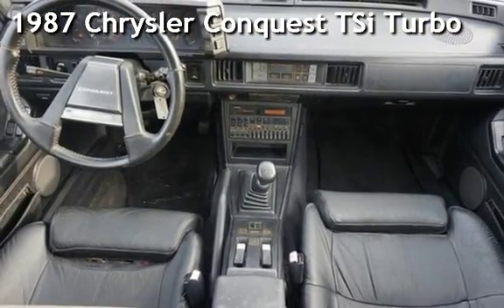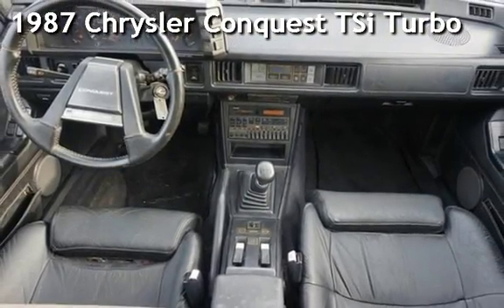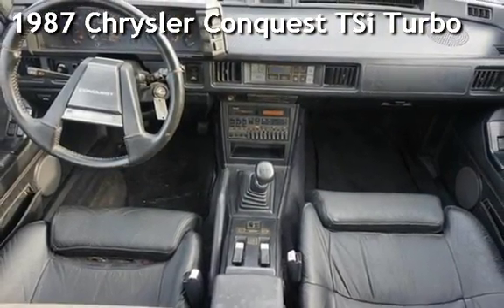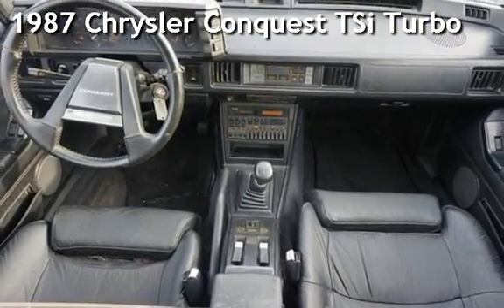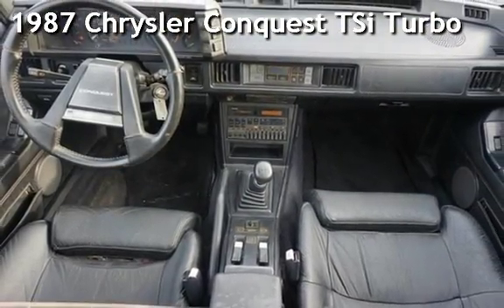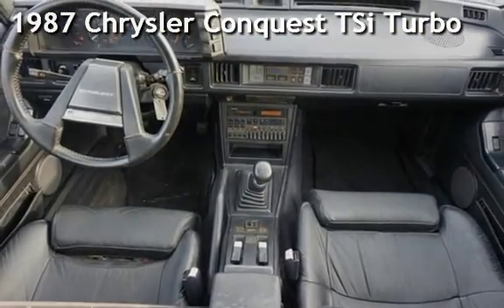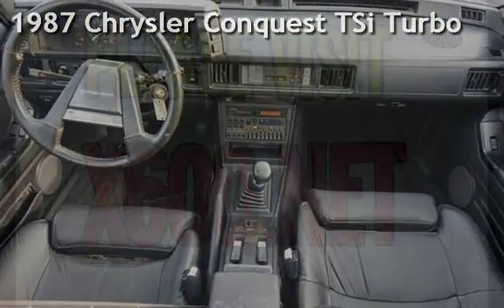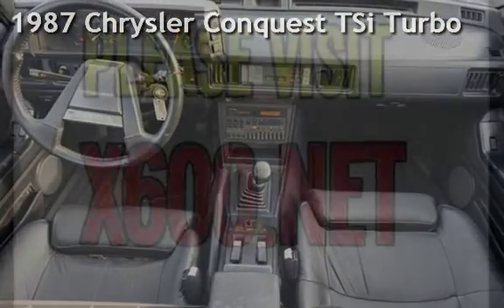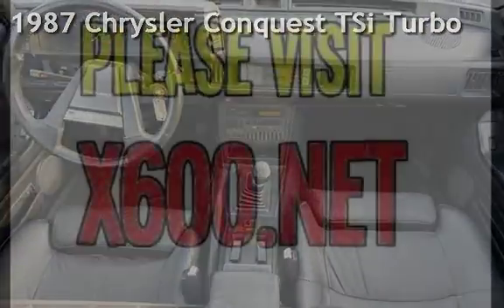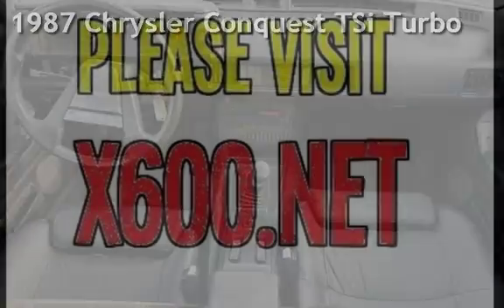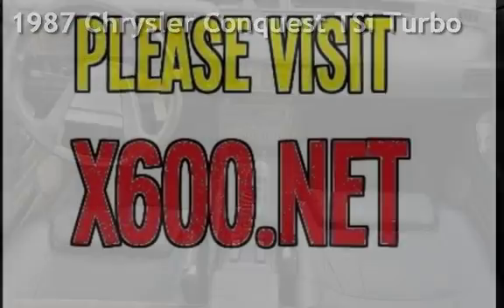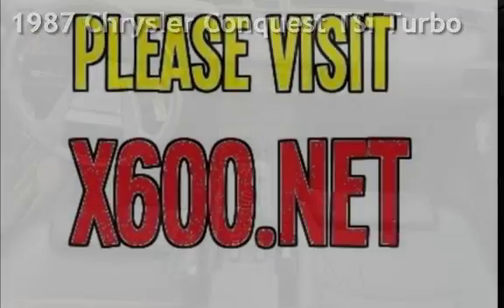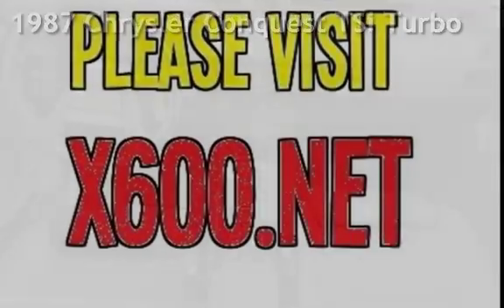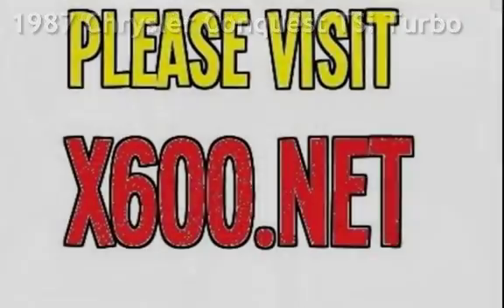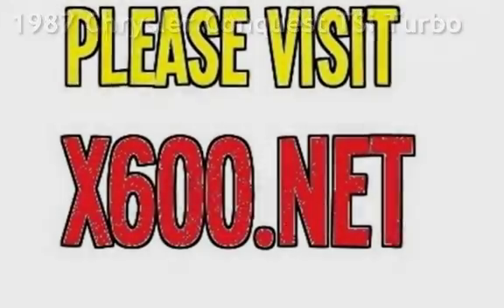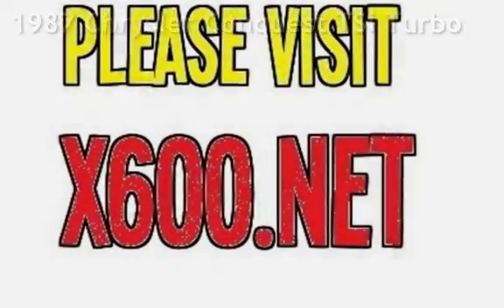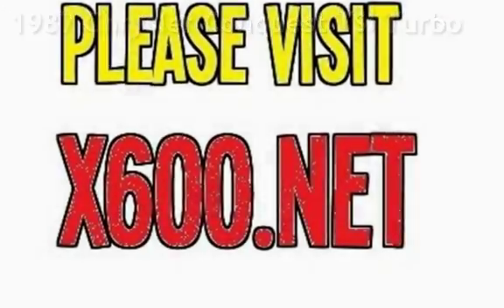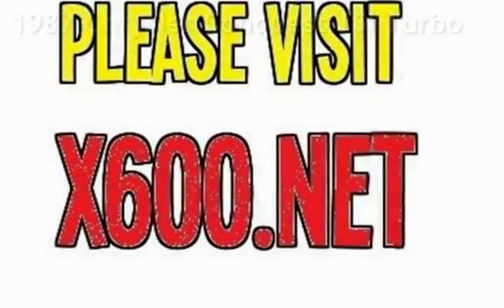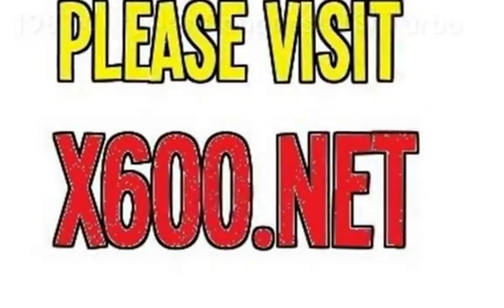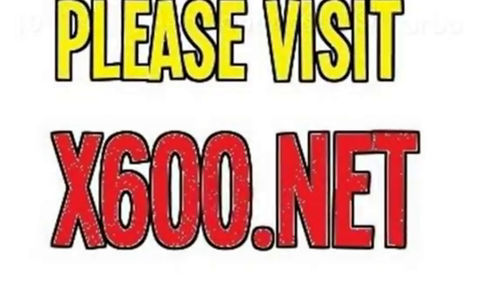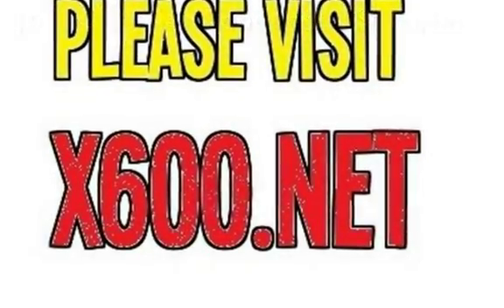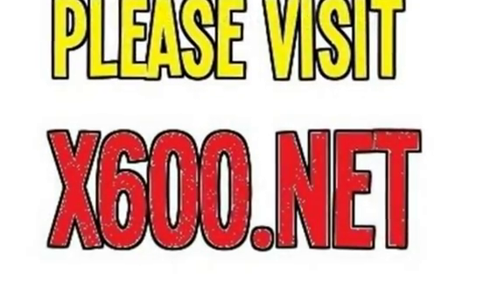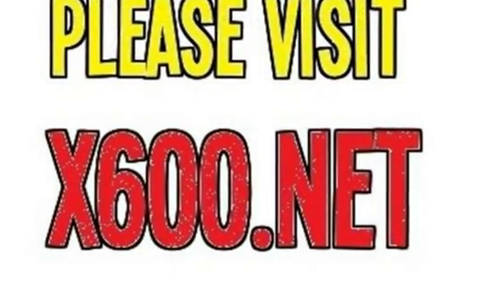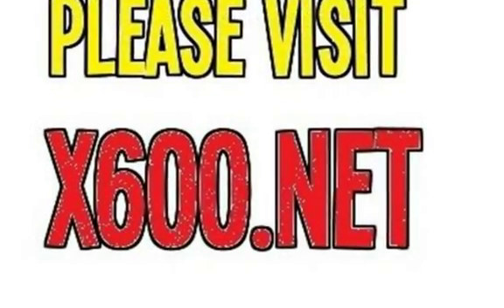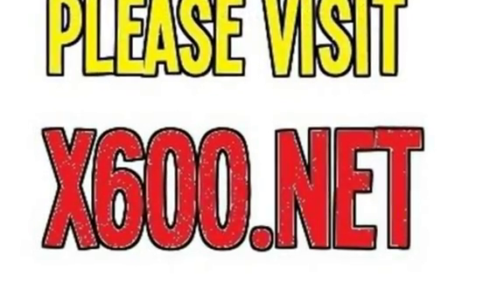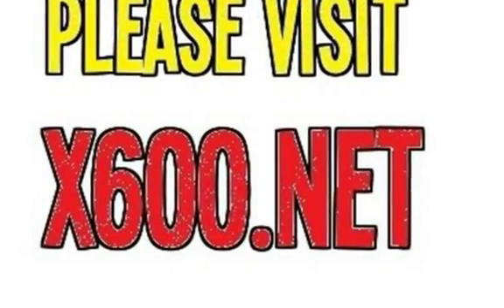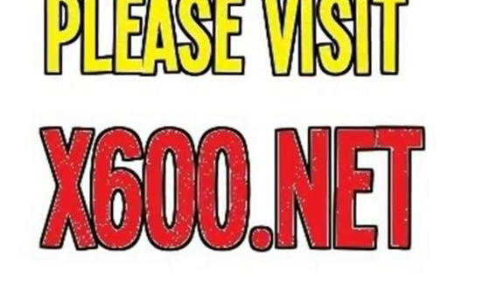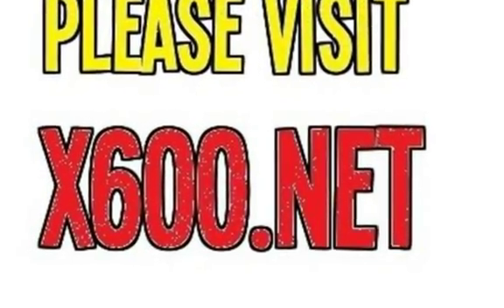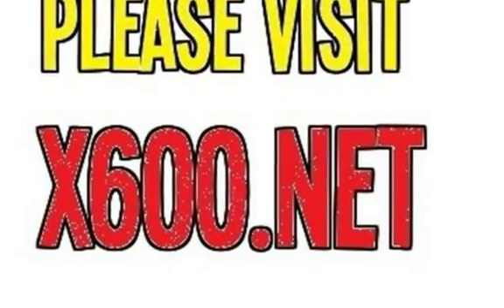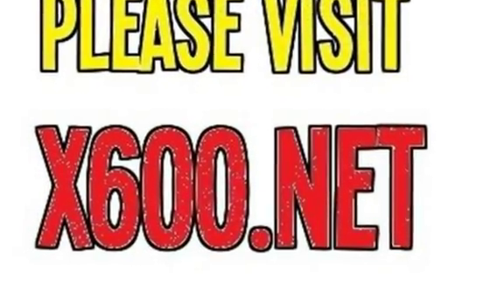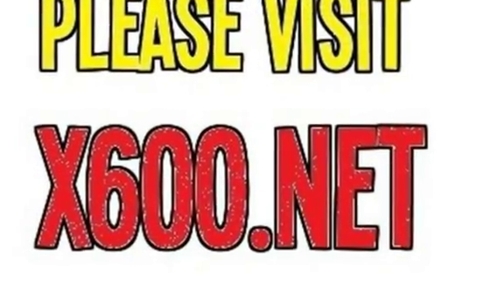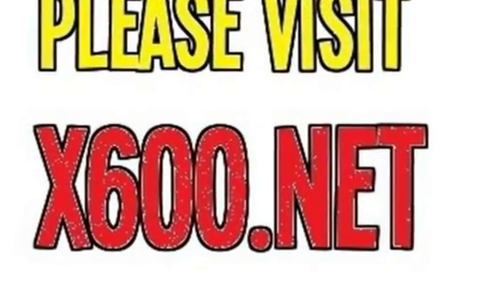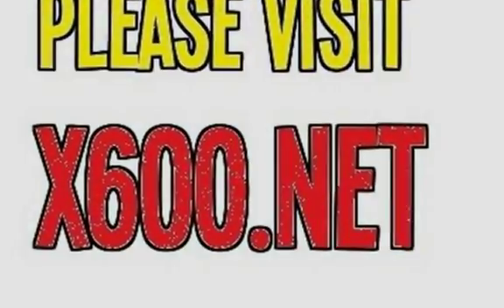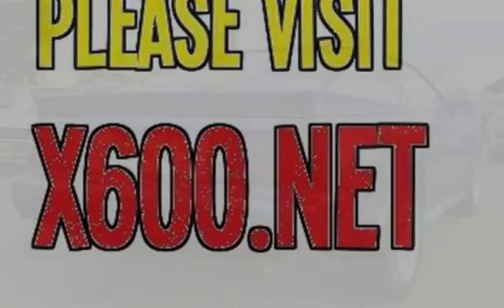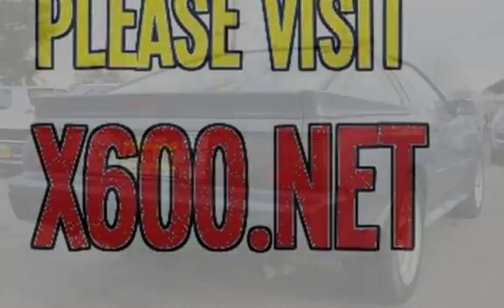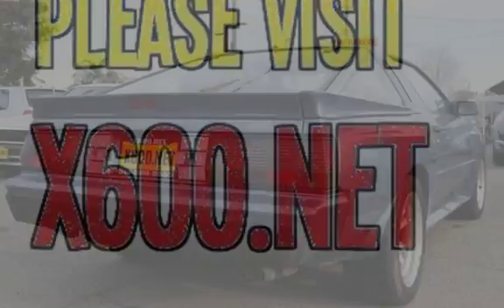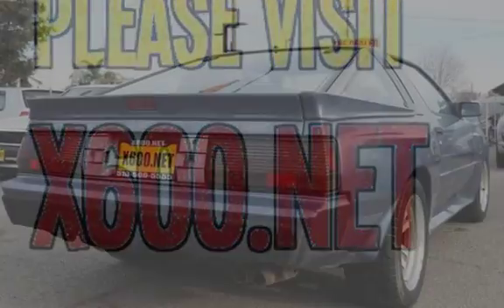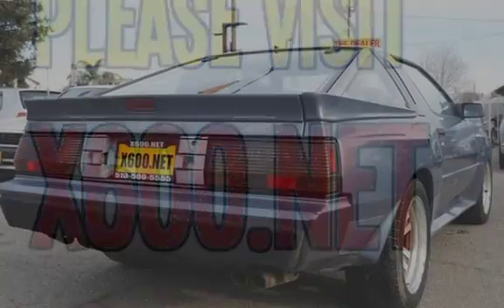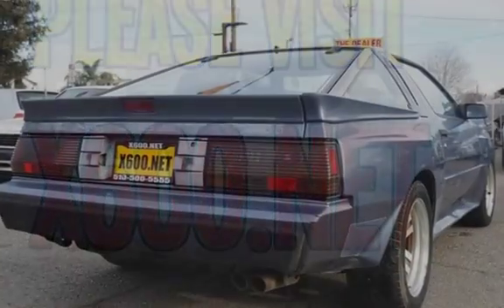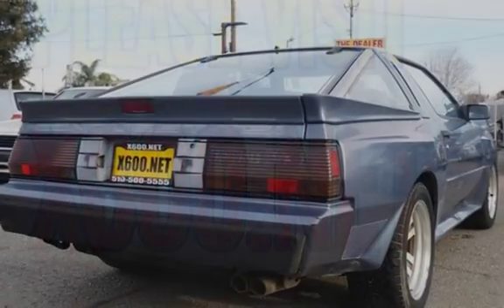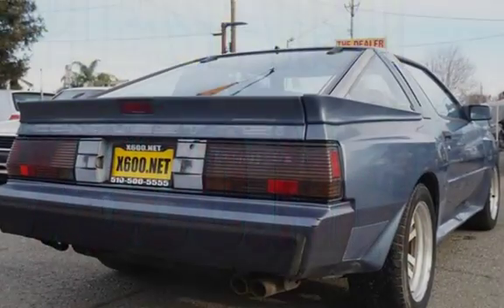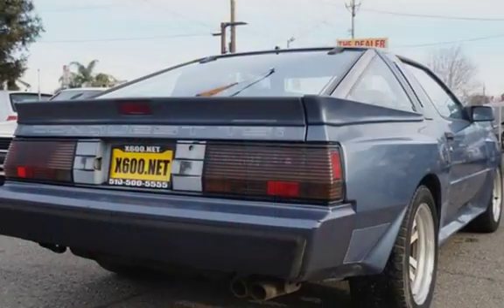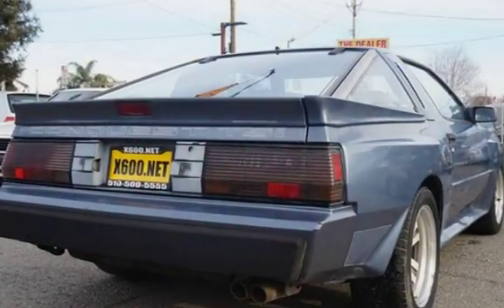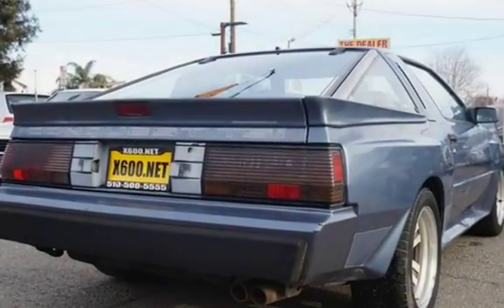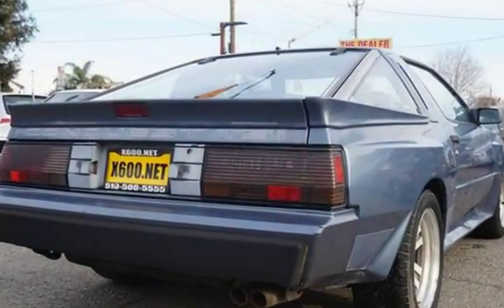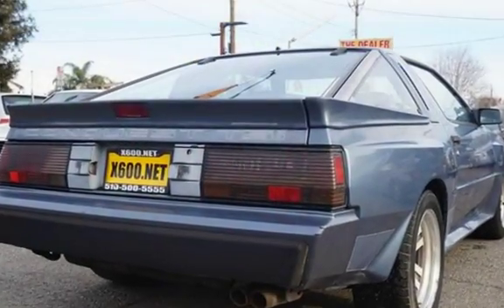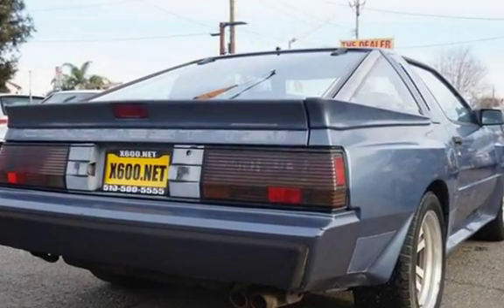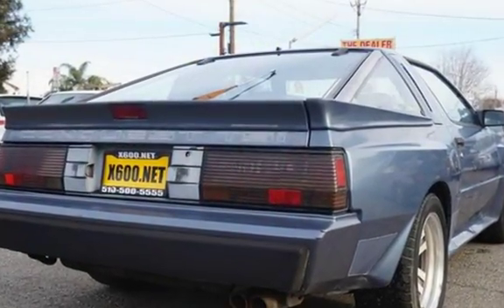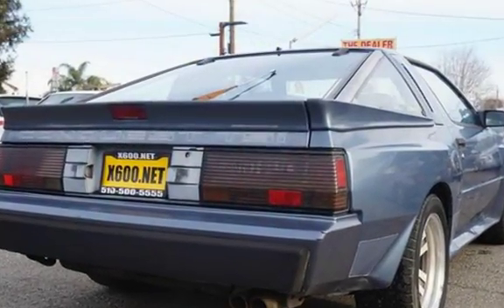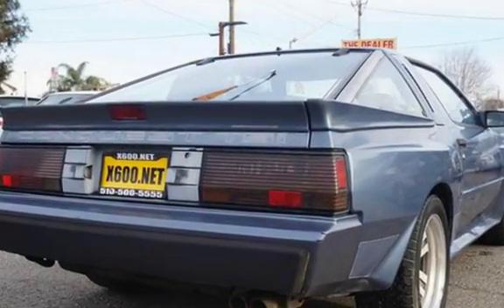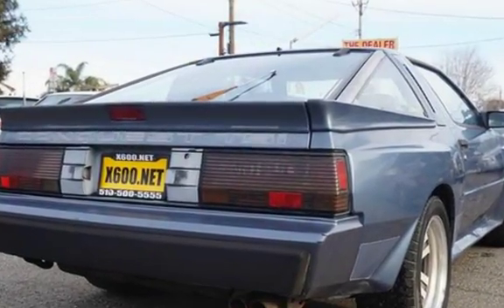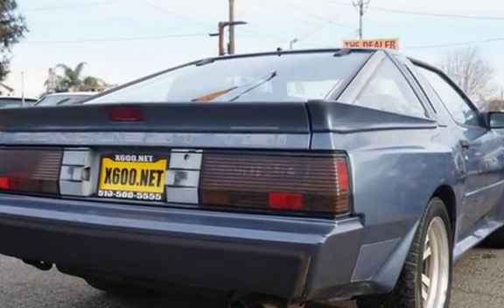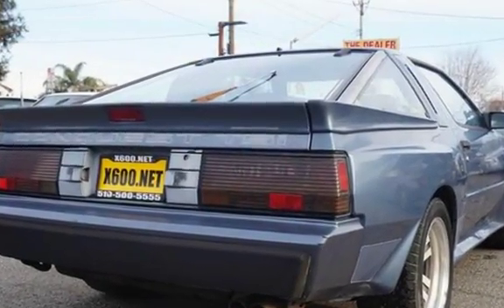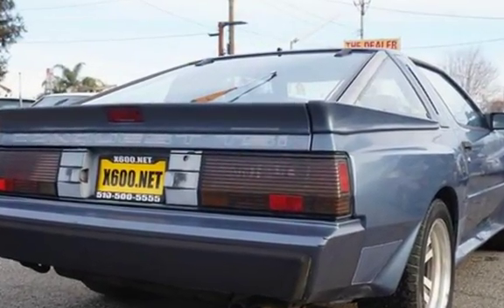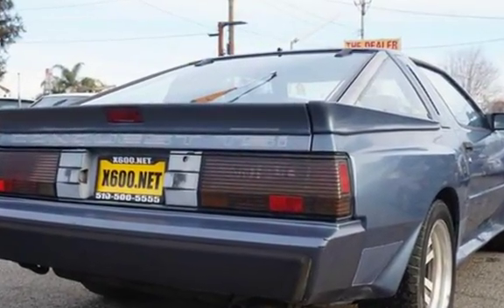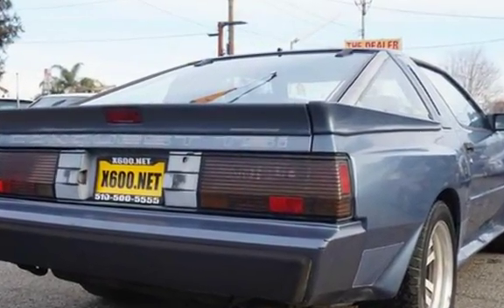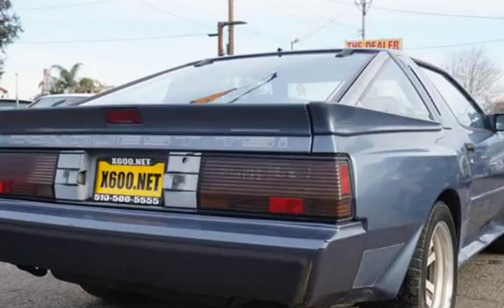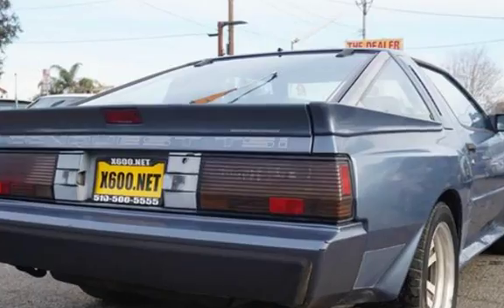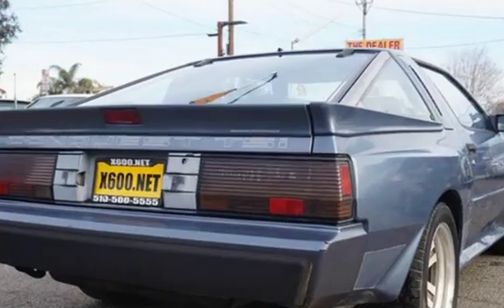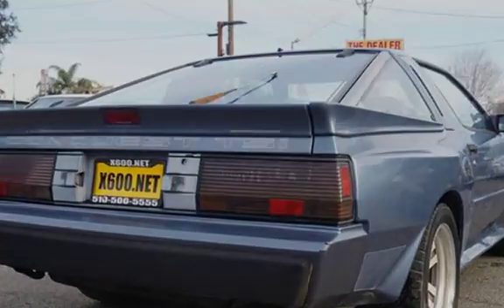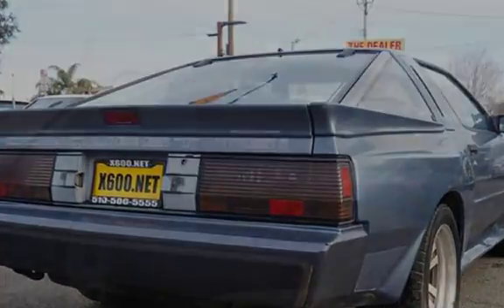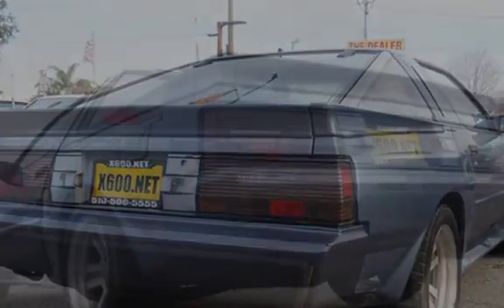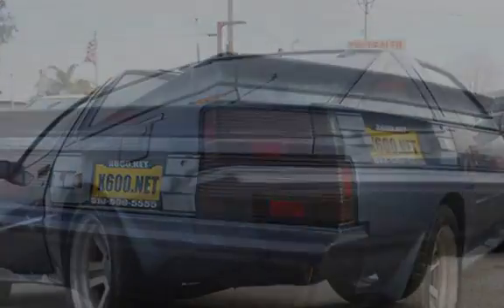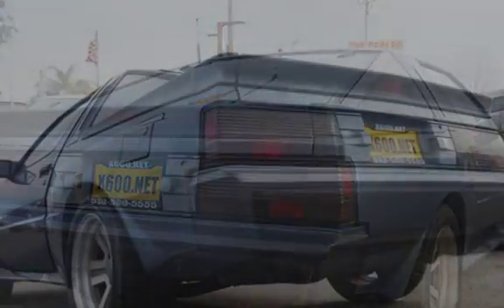This two-door hatchback has a four-cylinder, two-liter i4 engine, with rear-wheel drive and an automatic transmission.